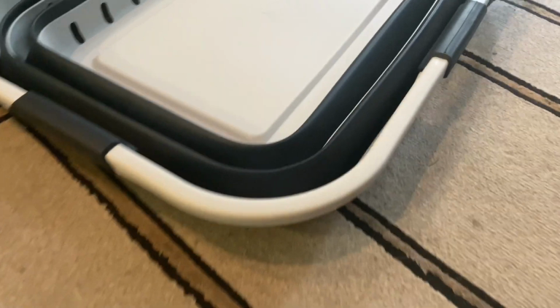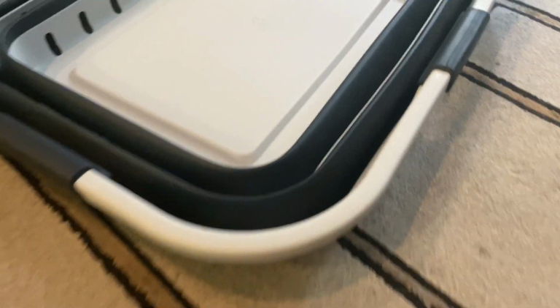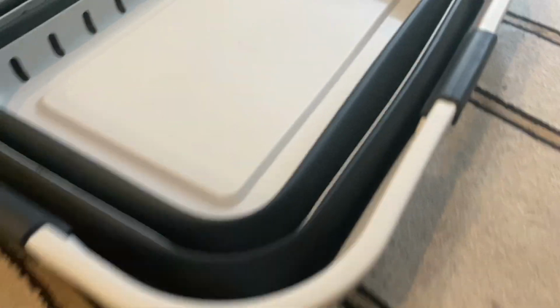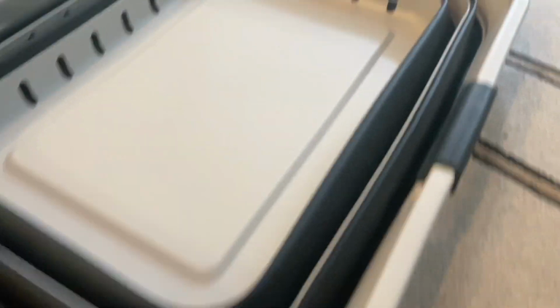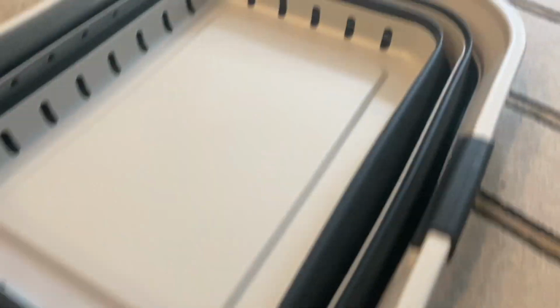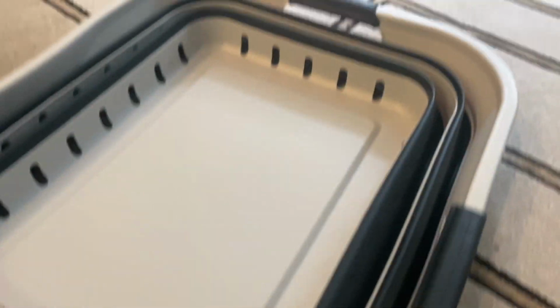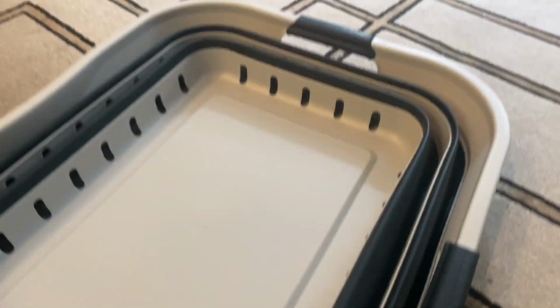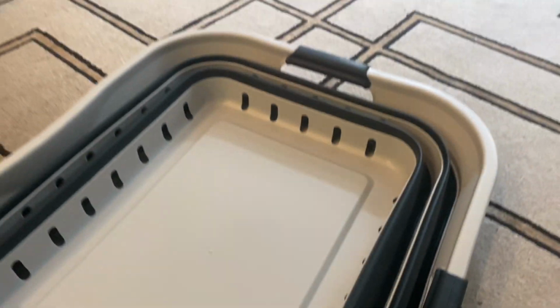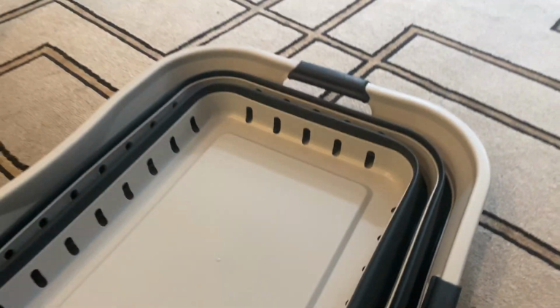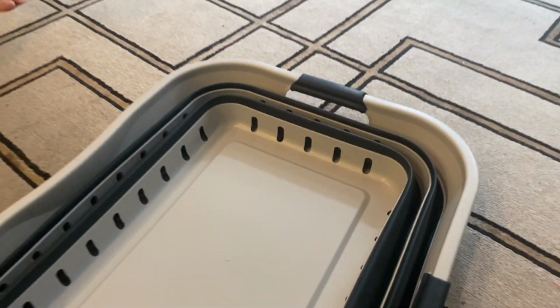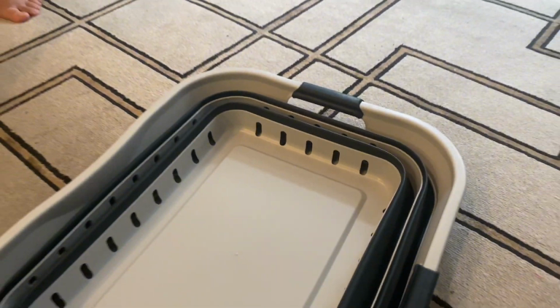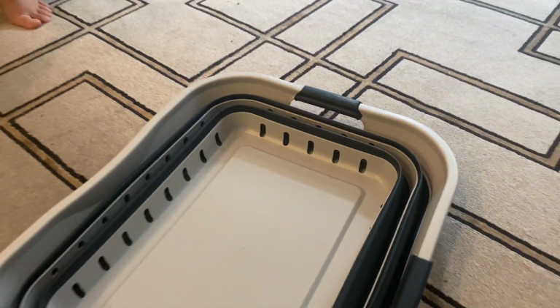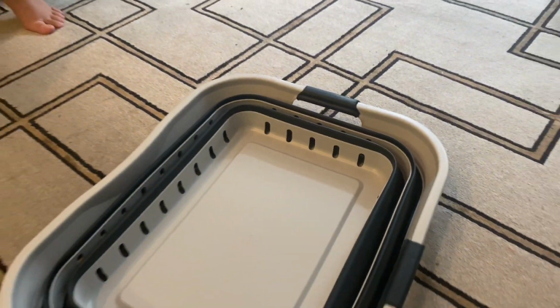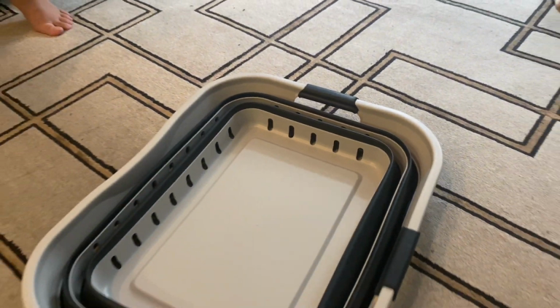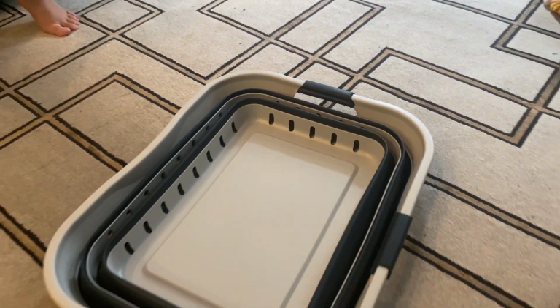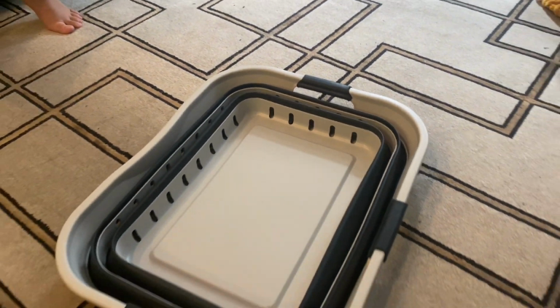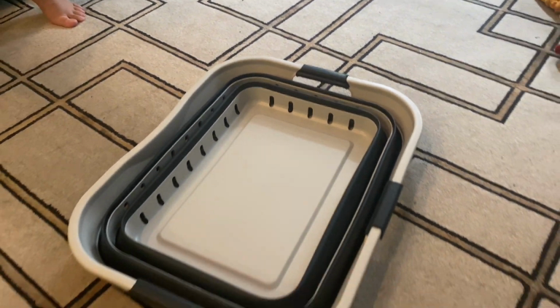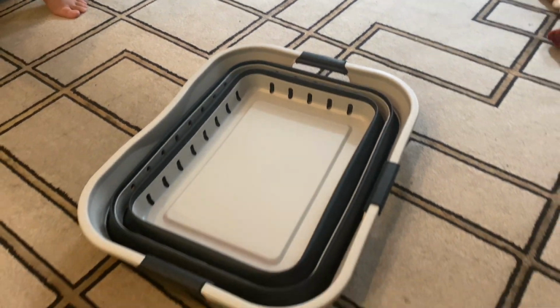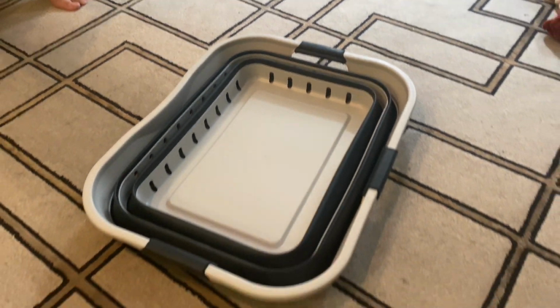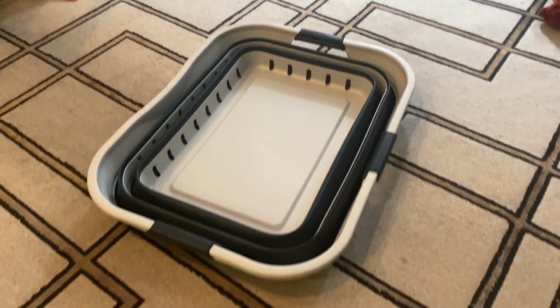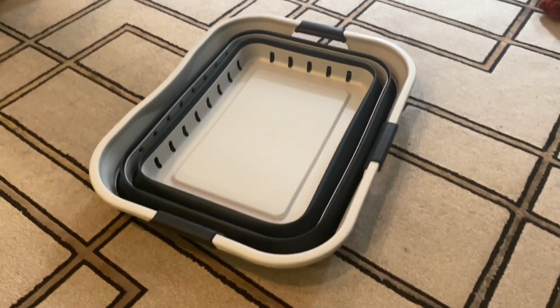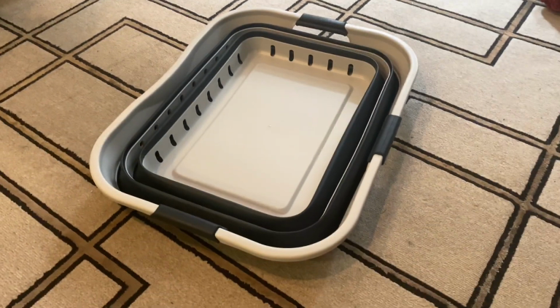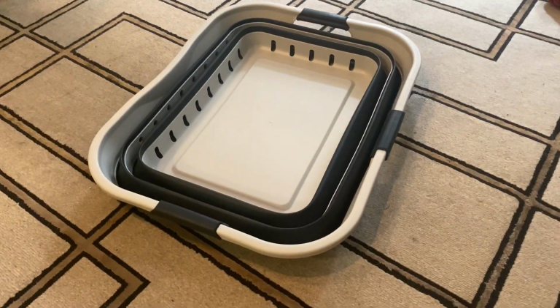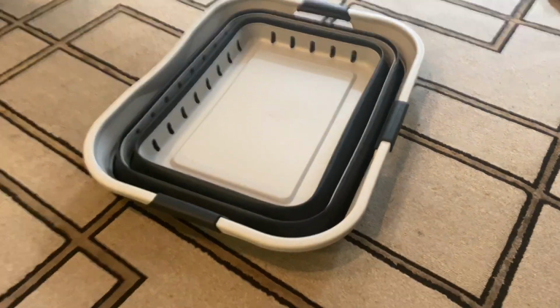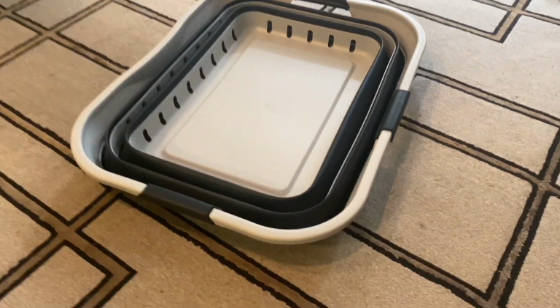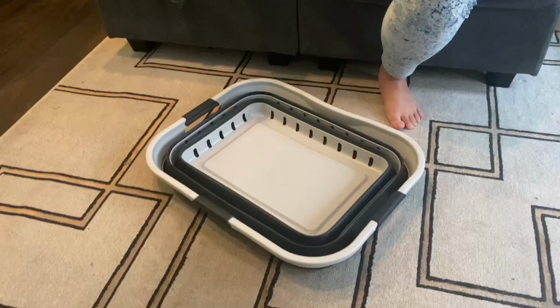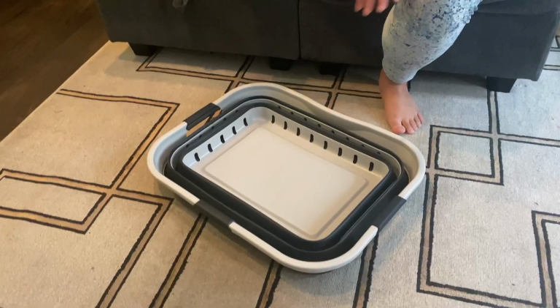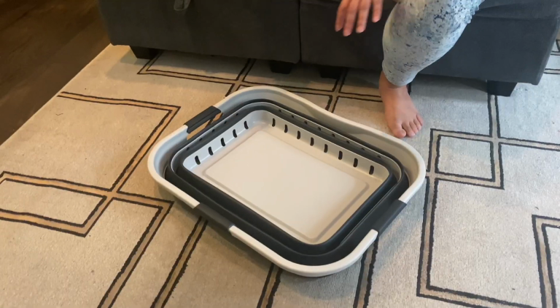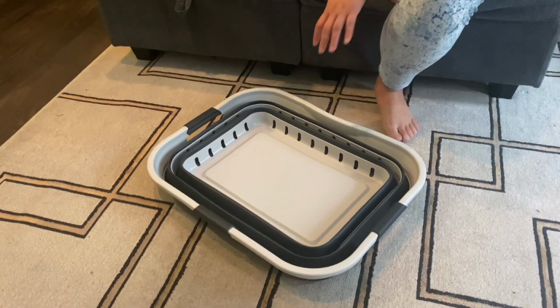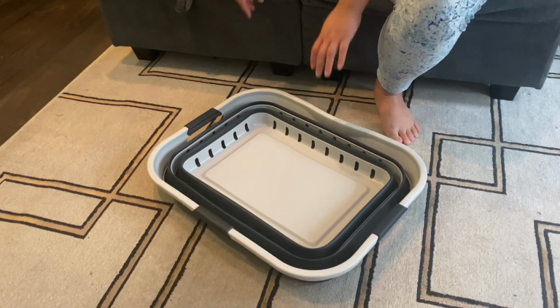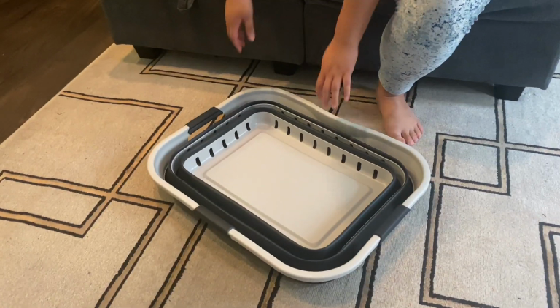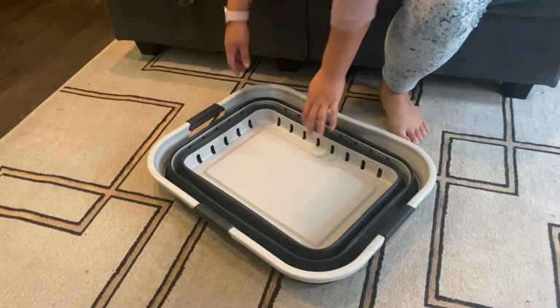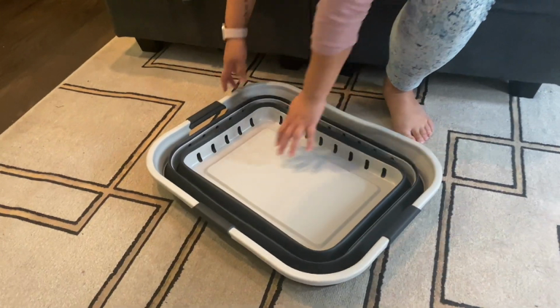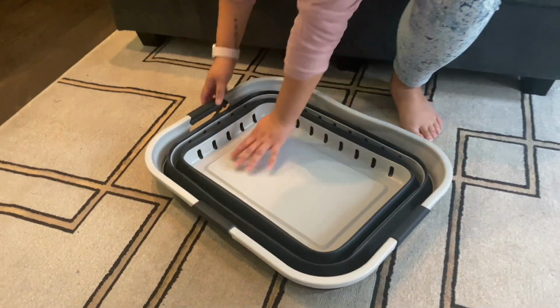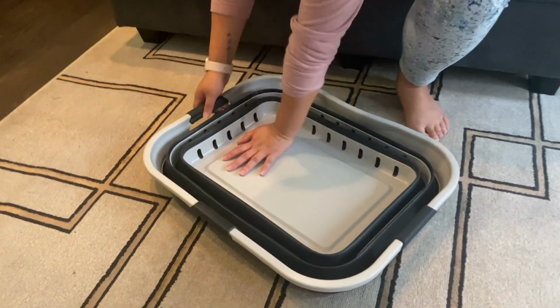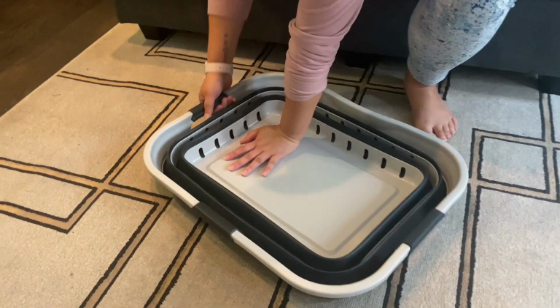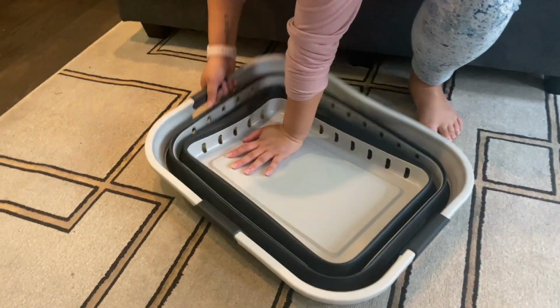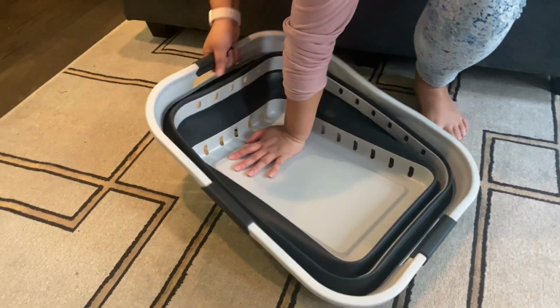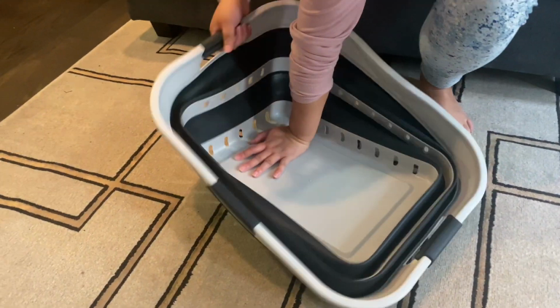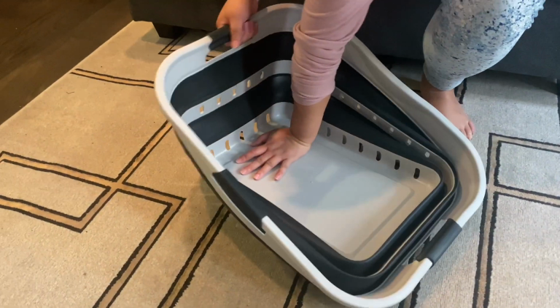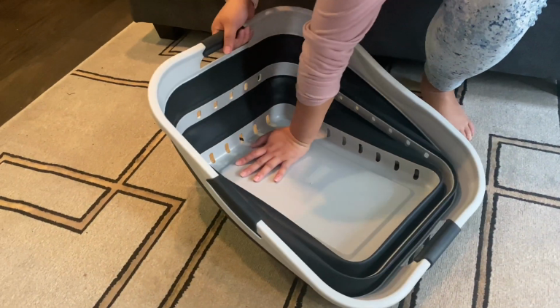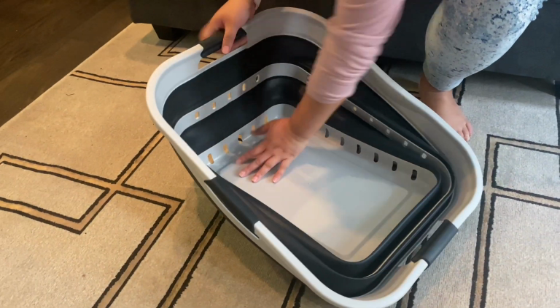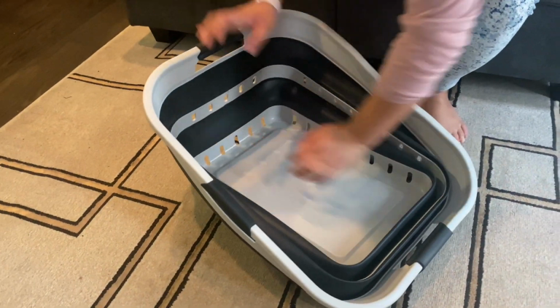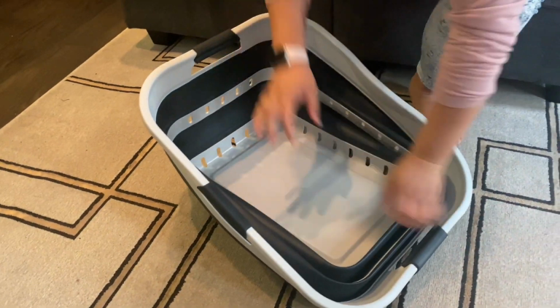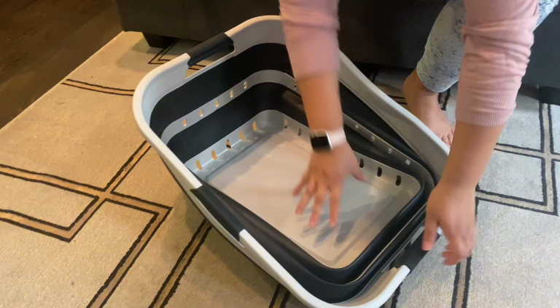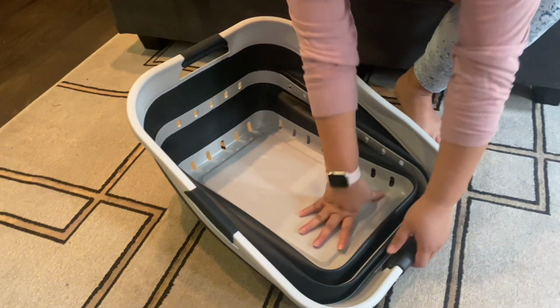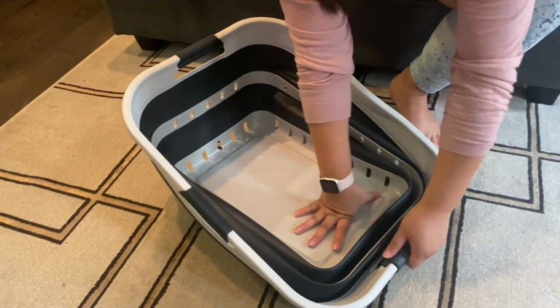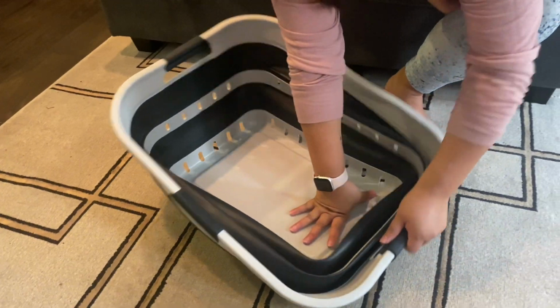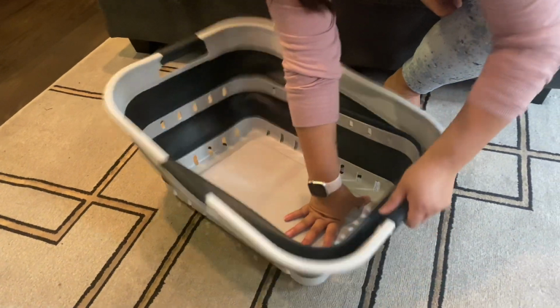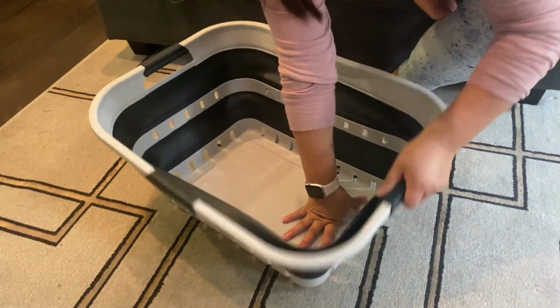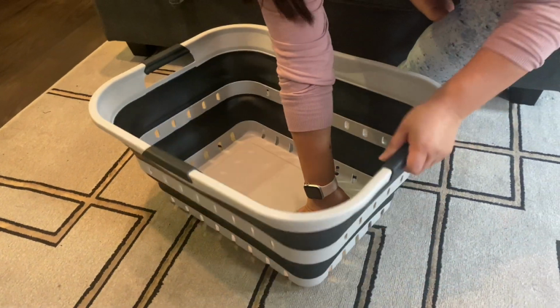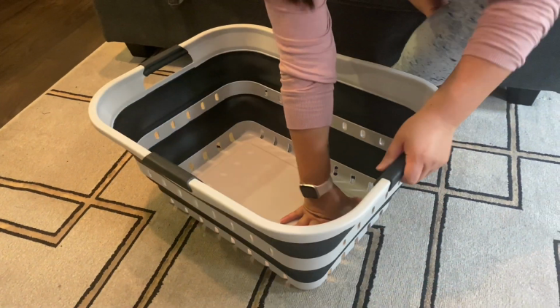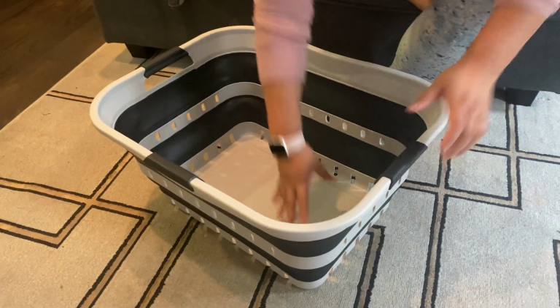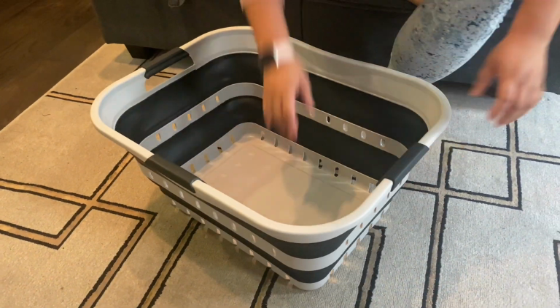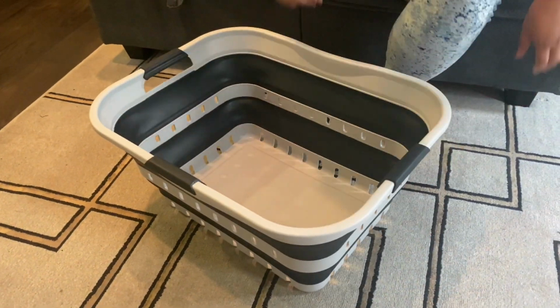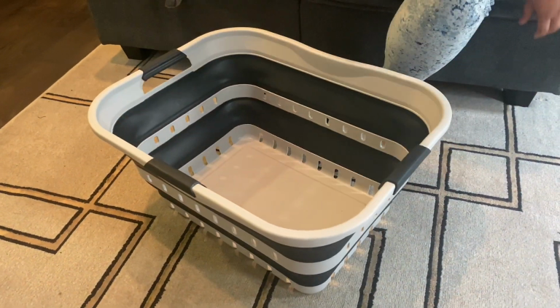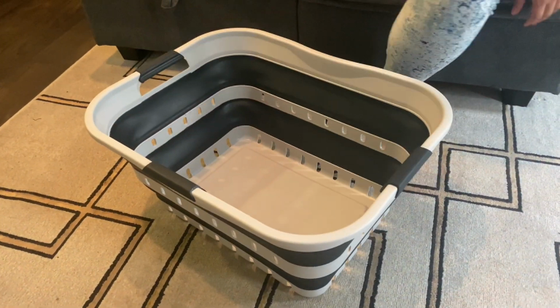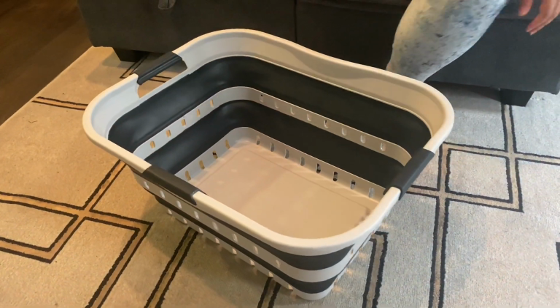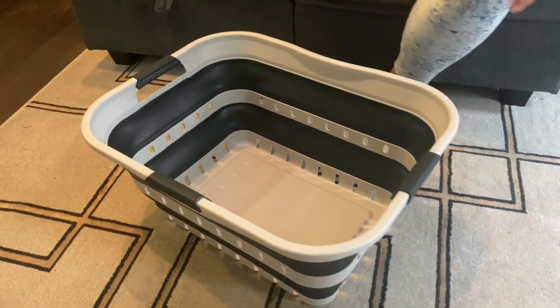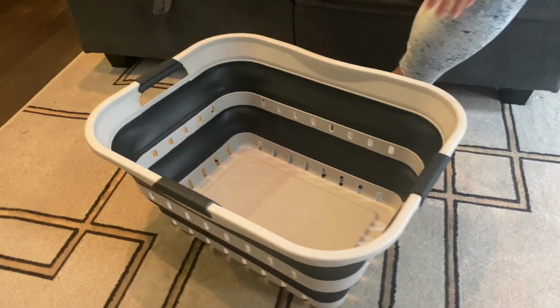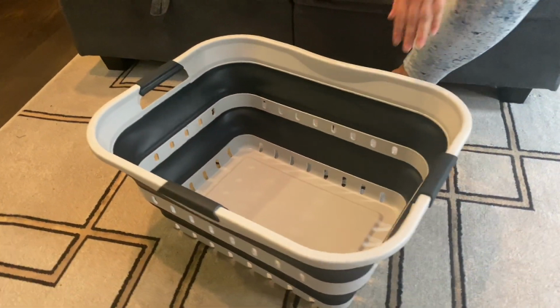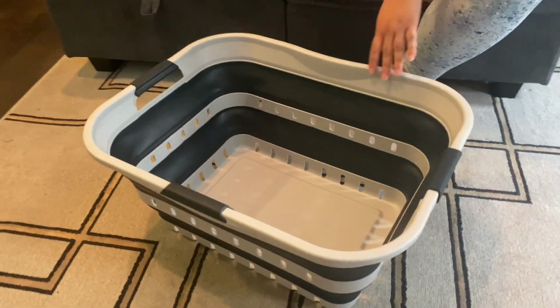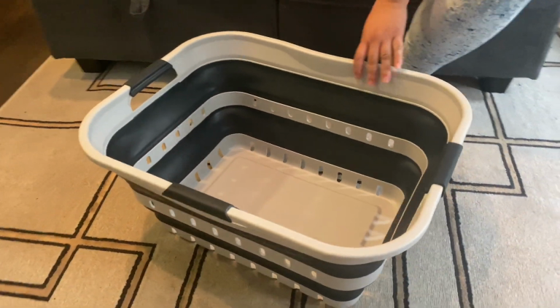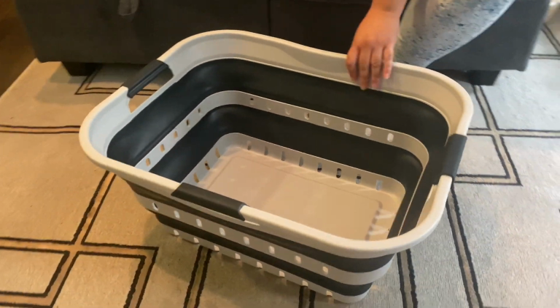I don't know about you, but I'm all about organization and keeping my place nice and tidy. This laundry basket has been a total game-changer for me.